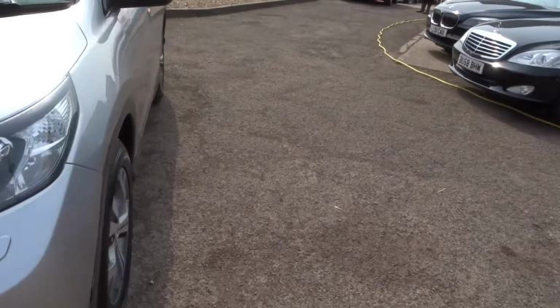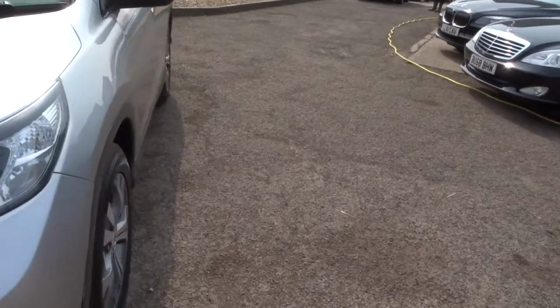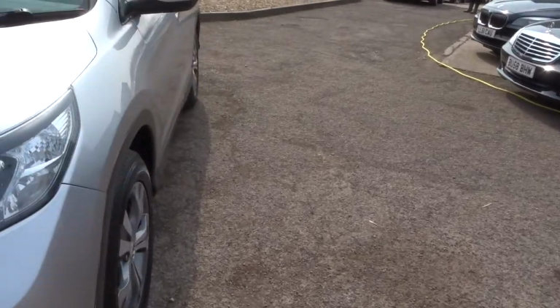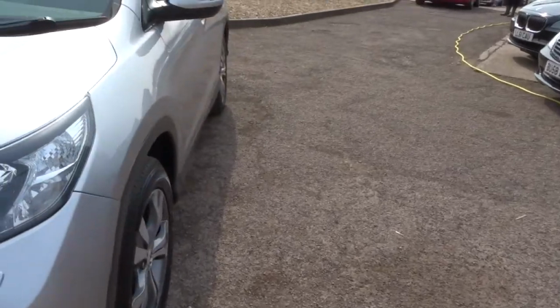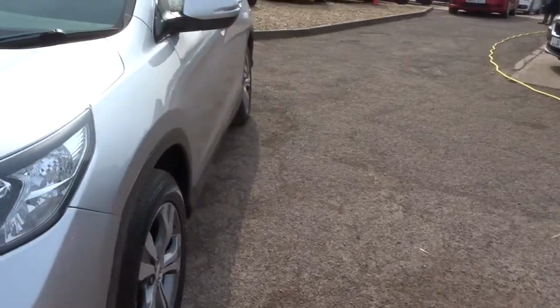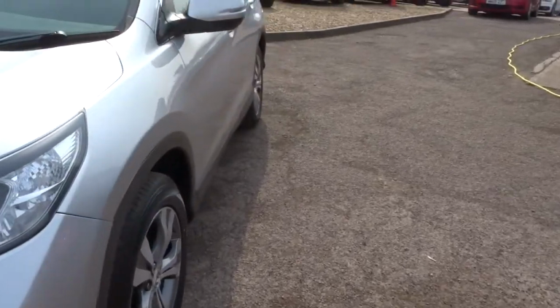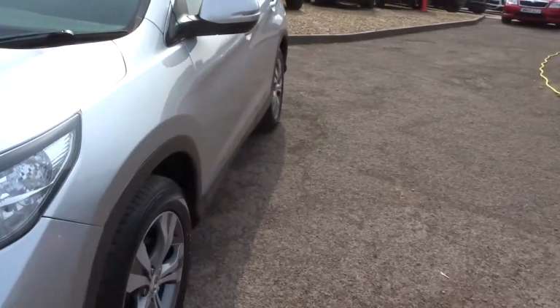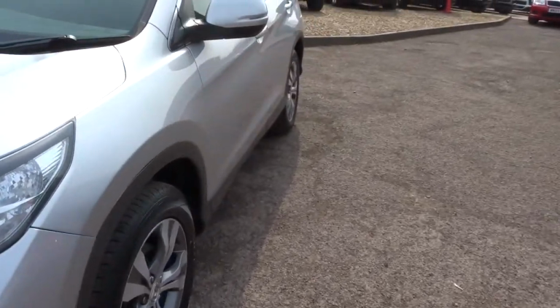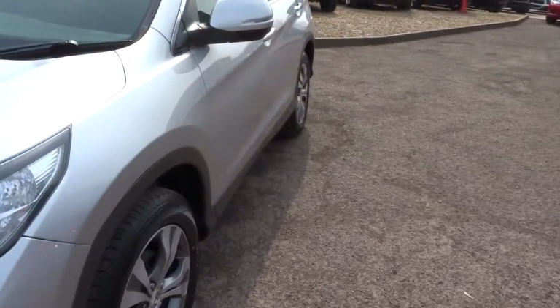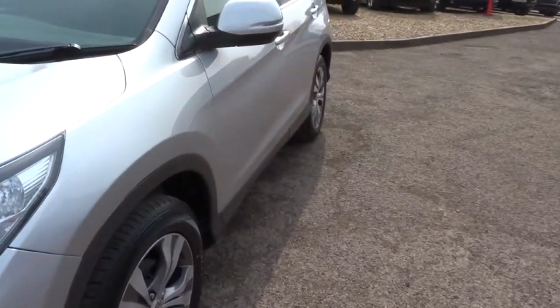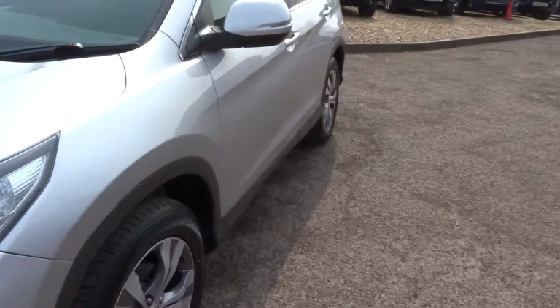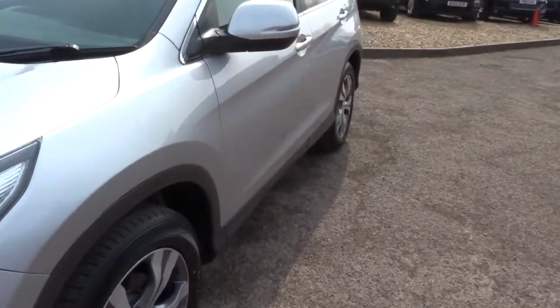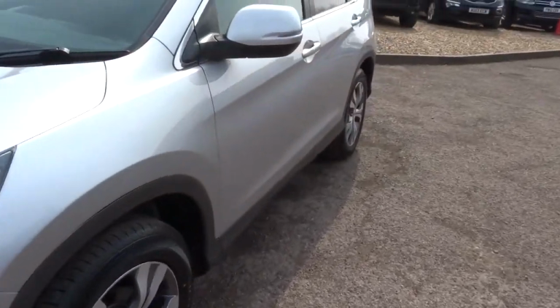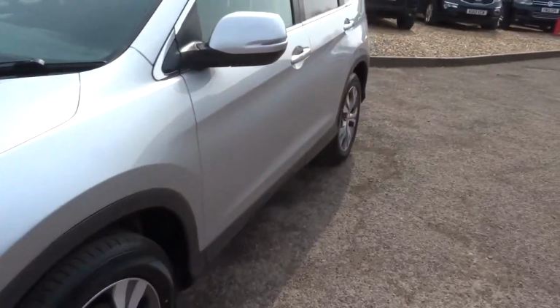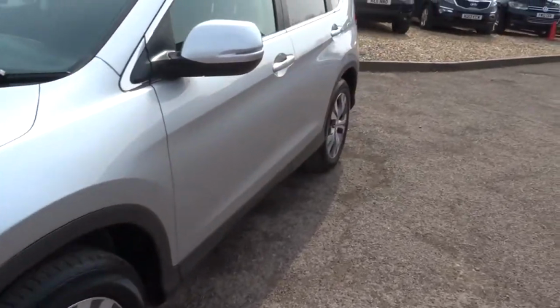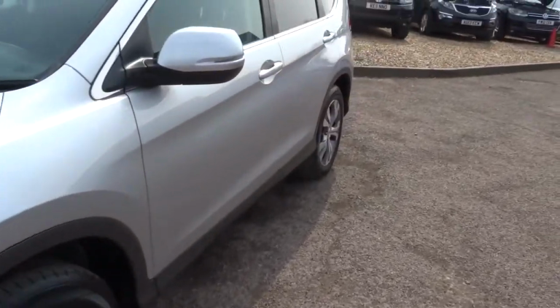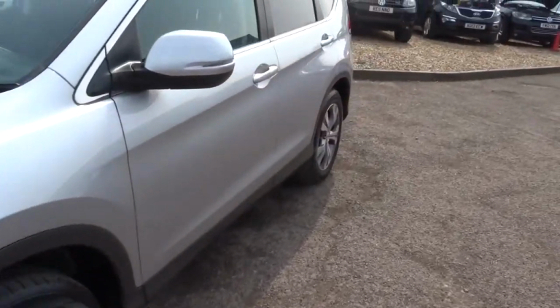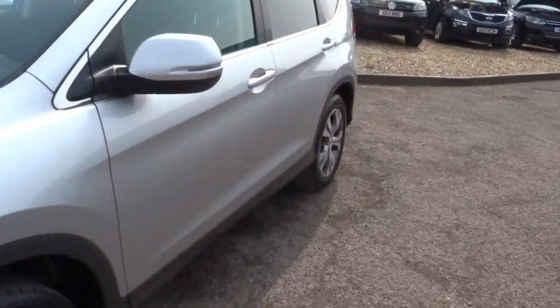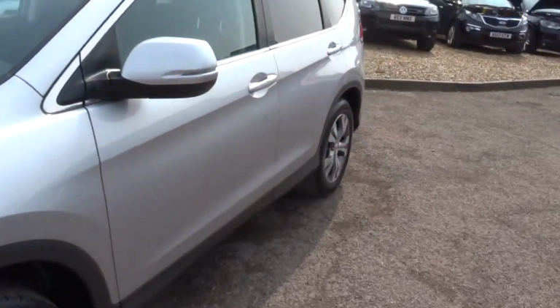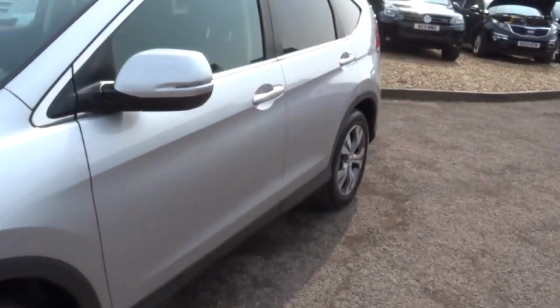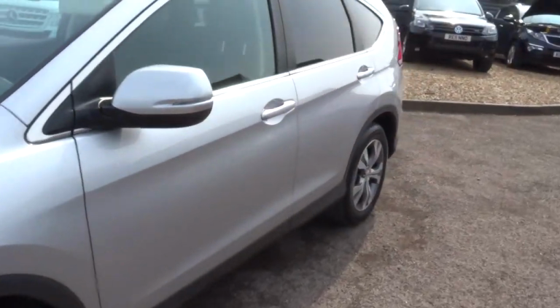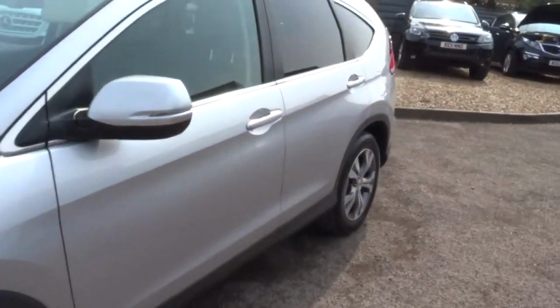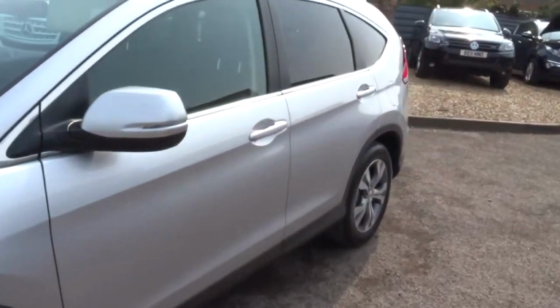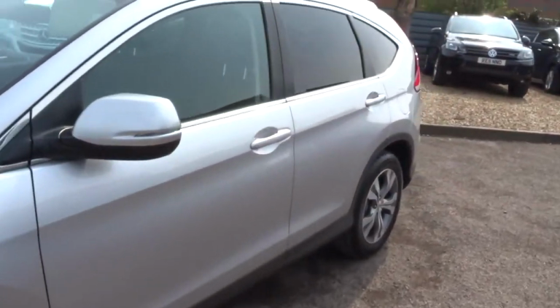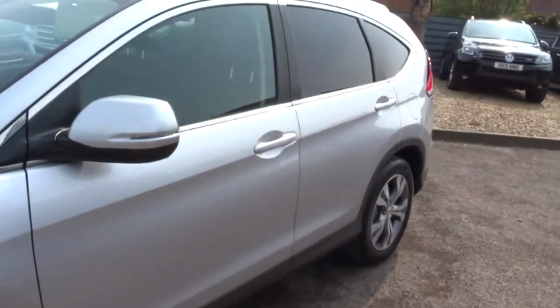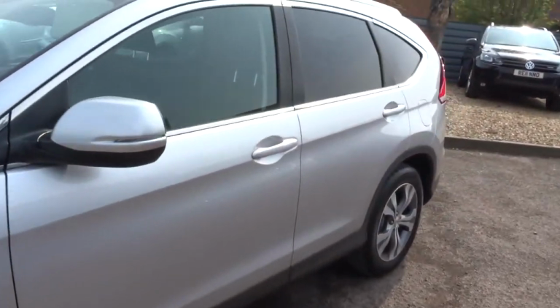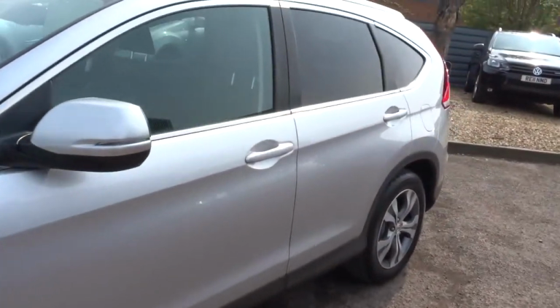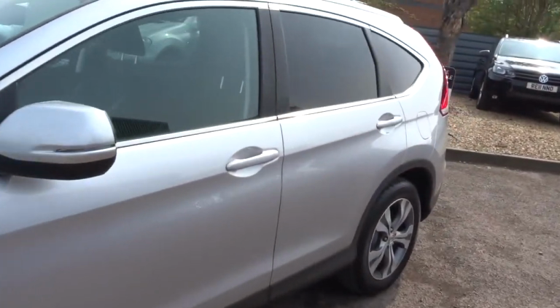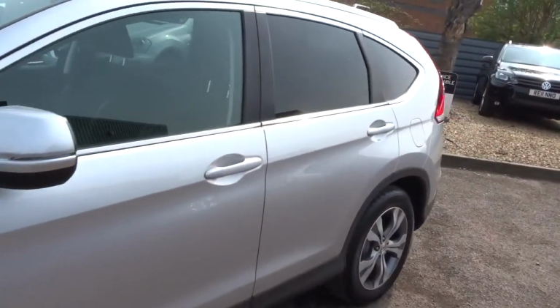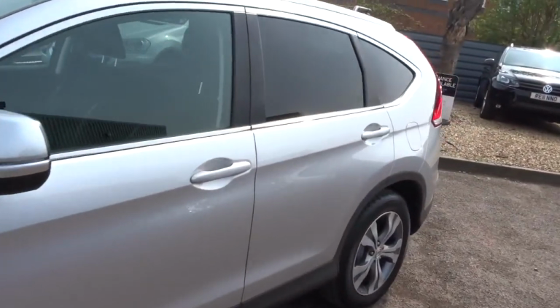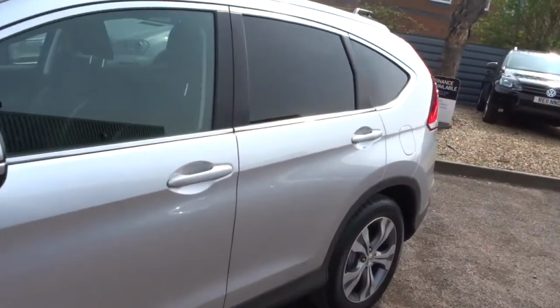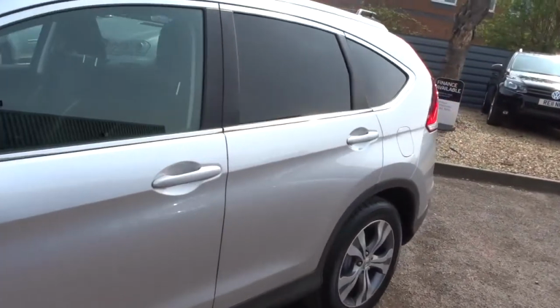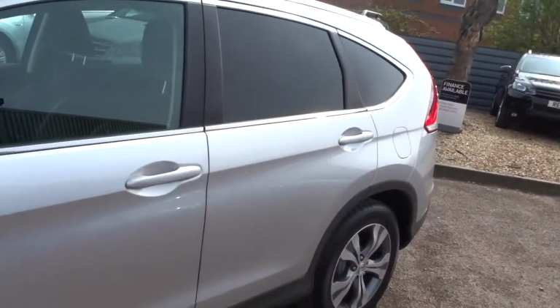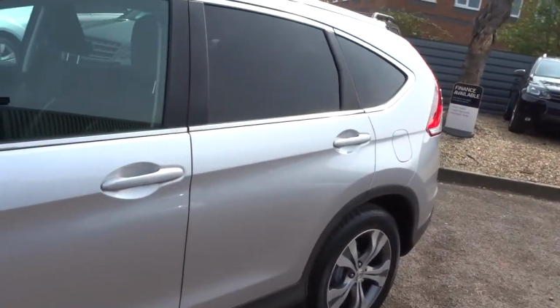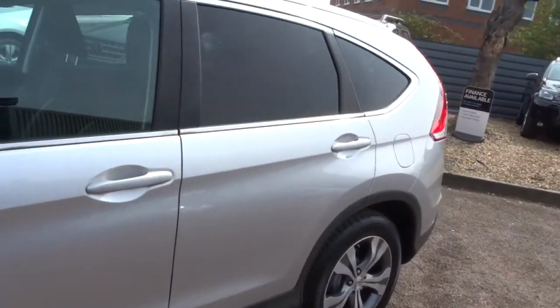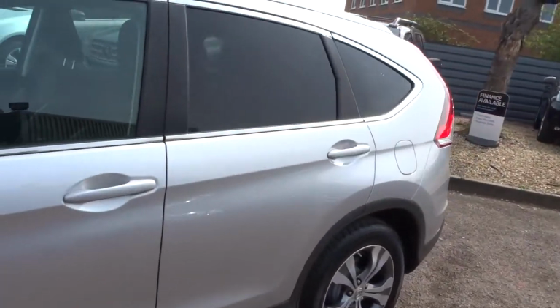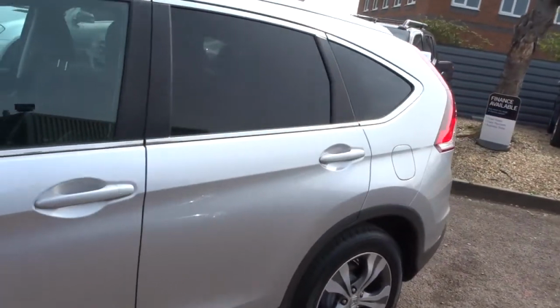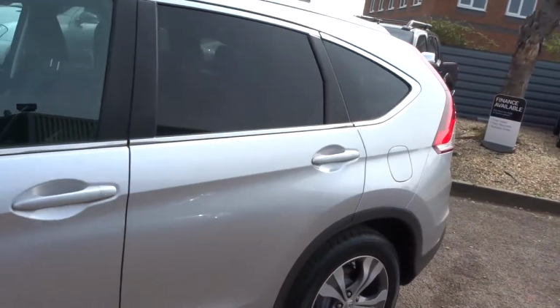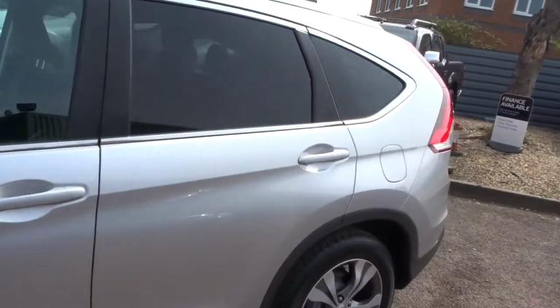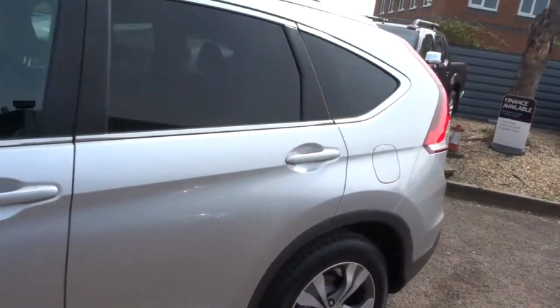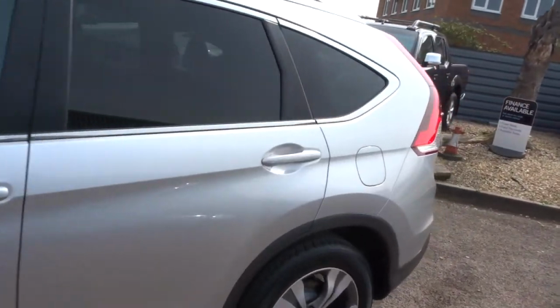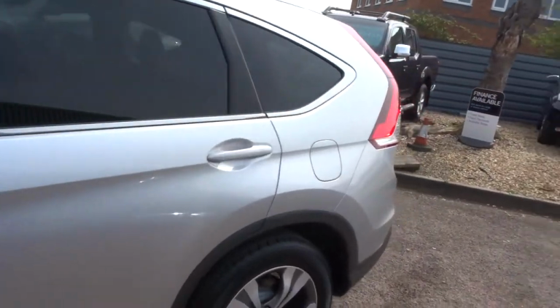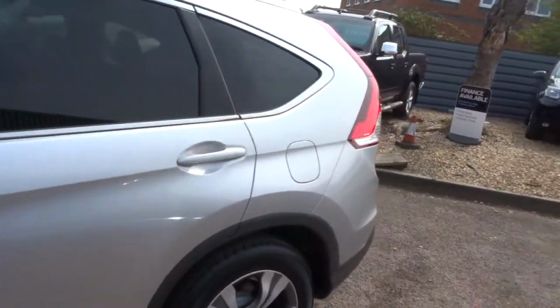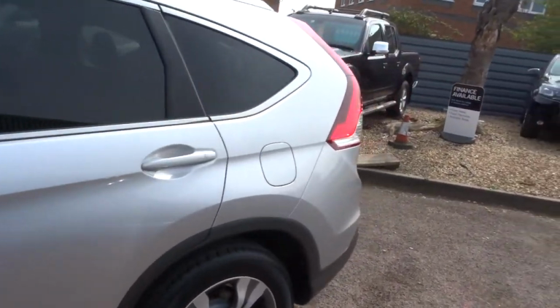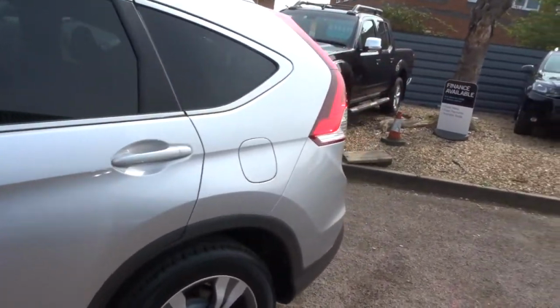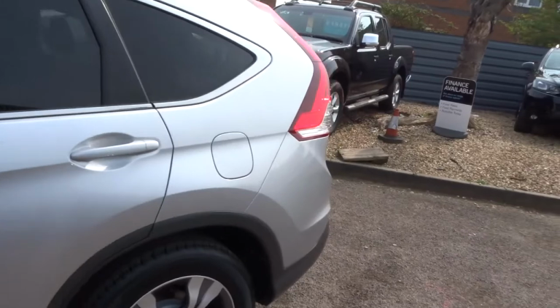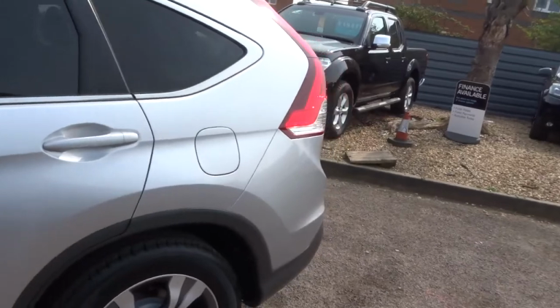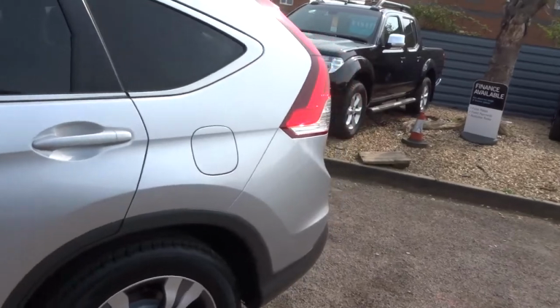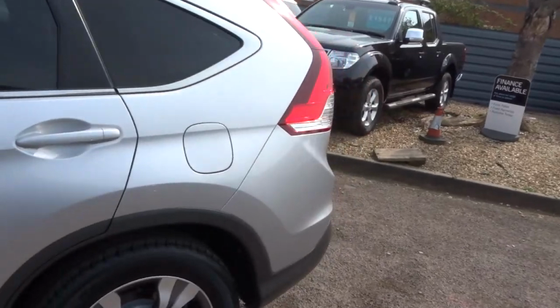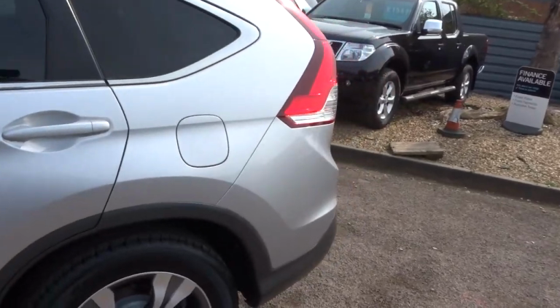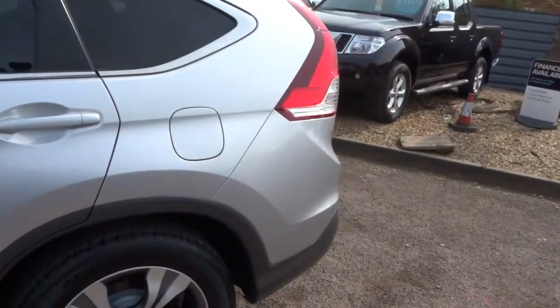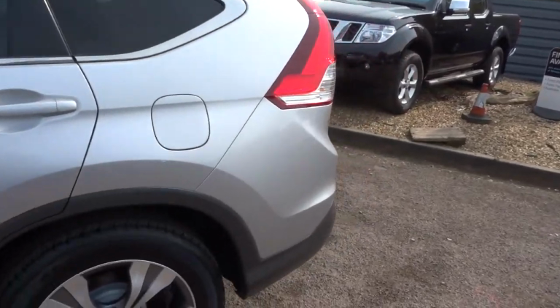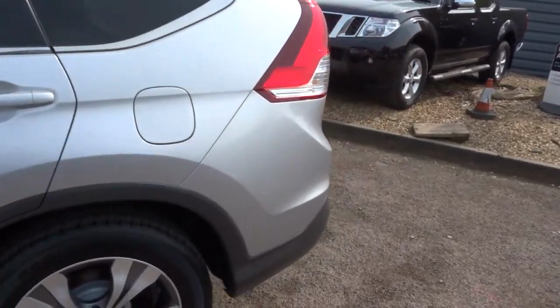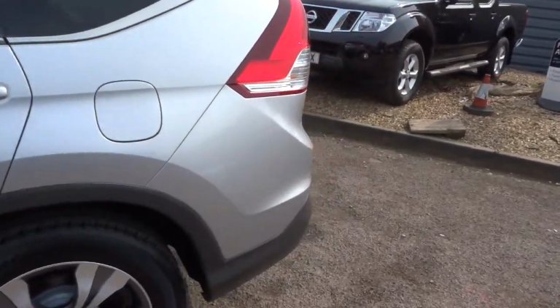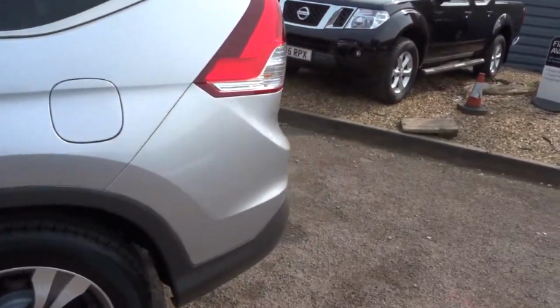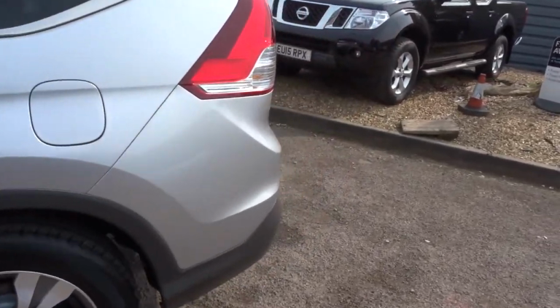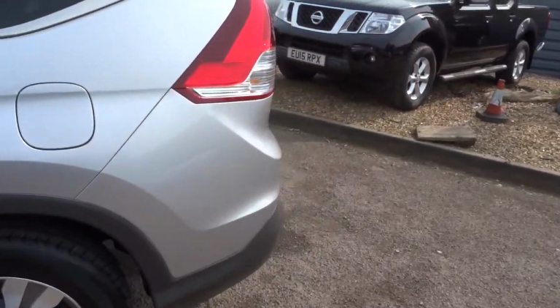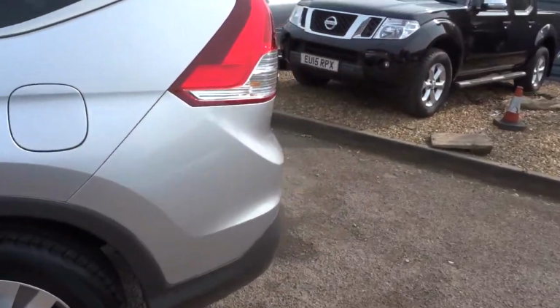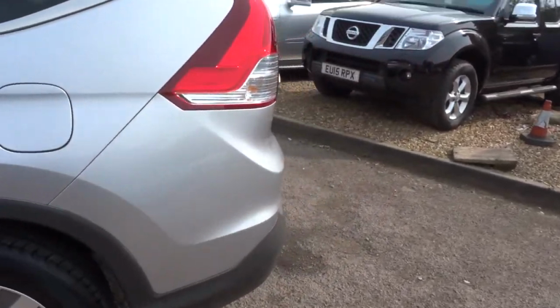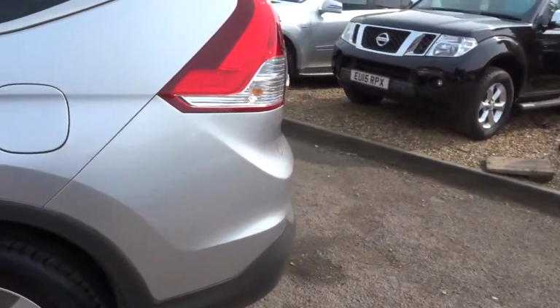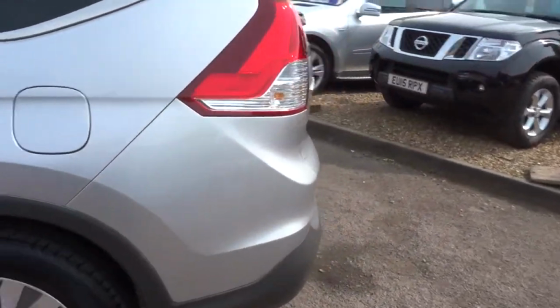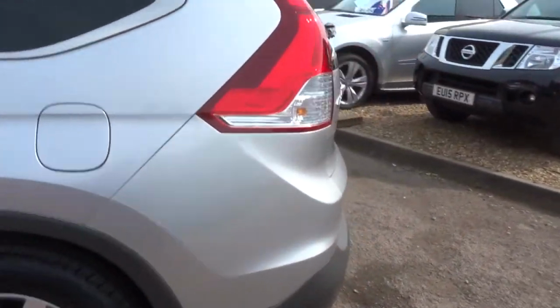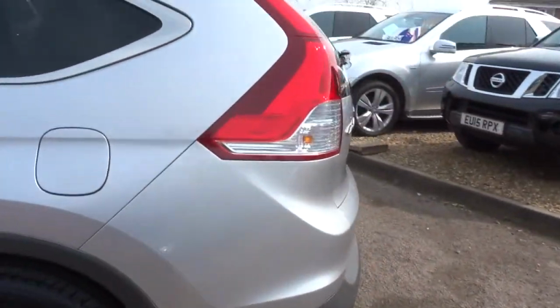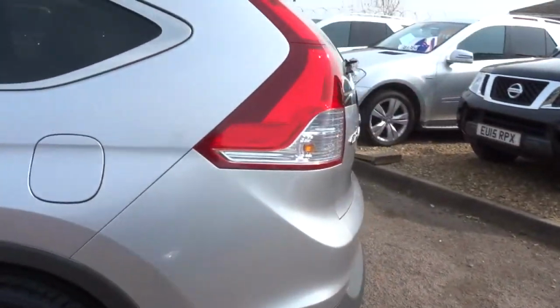This car has had one previous keeper. I'm going to walk around the back now and open the boot to show you inside the car.